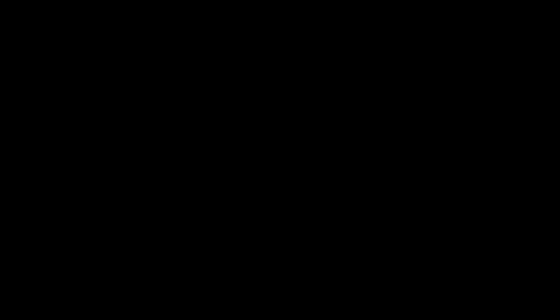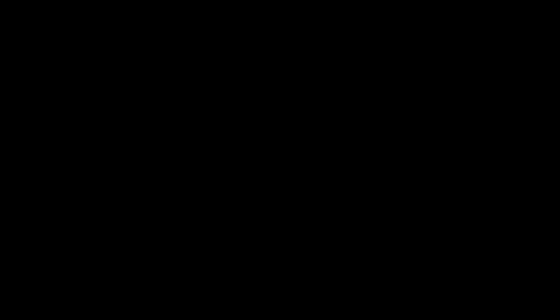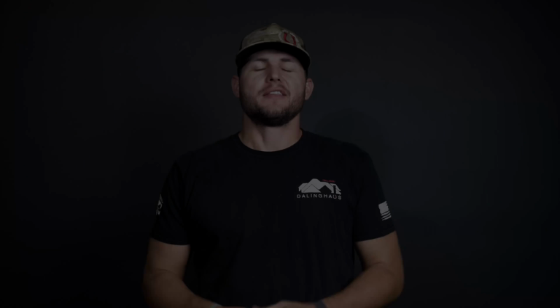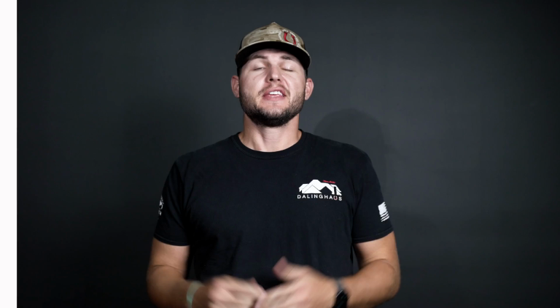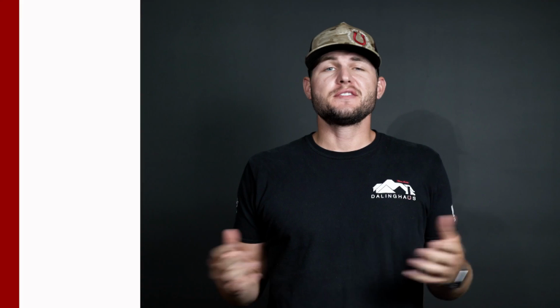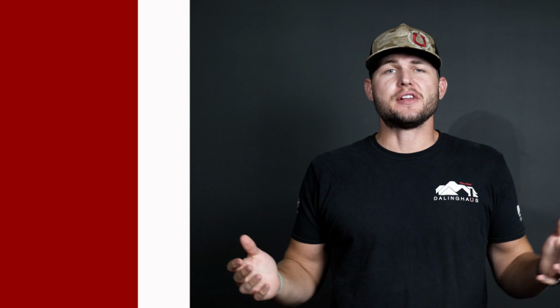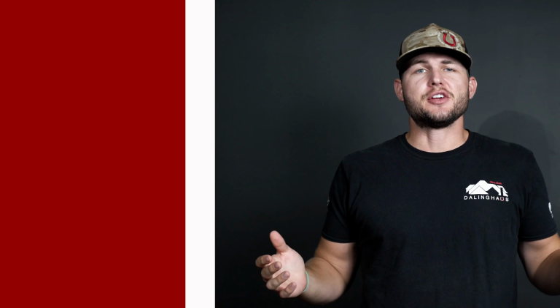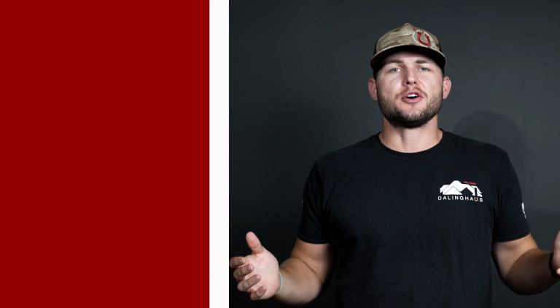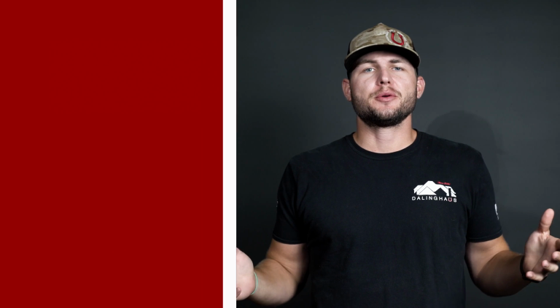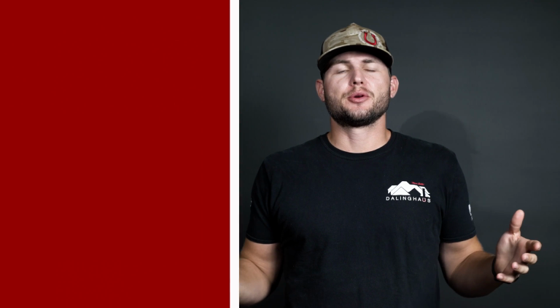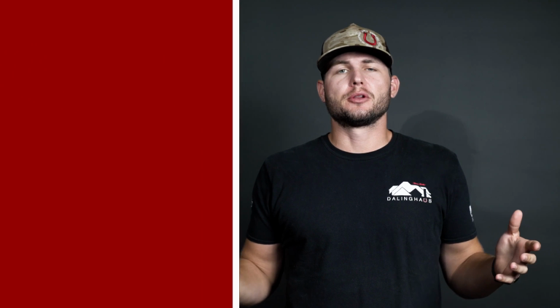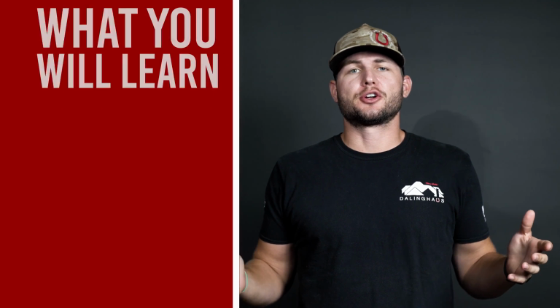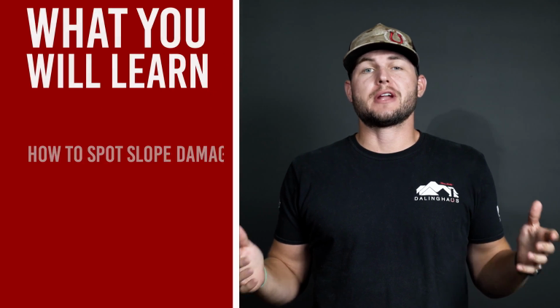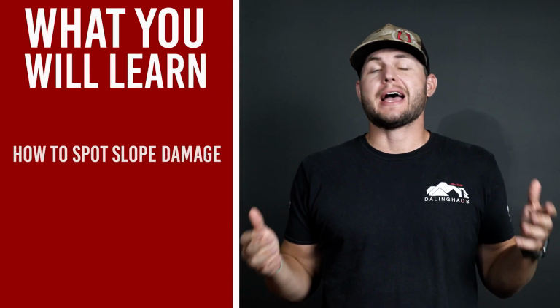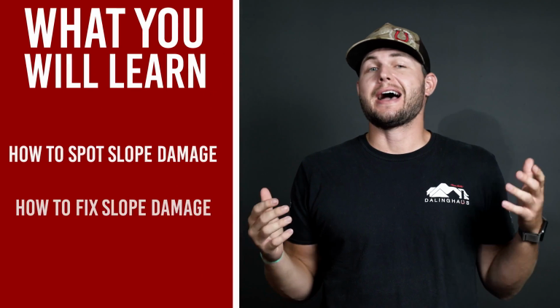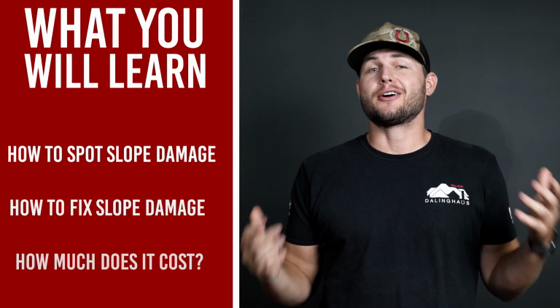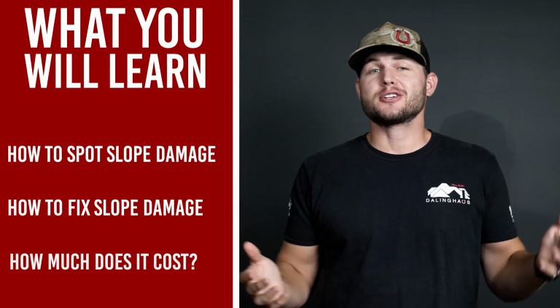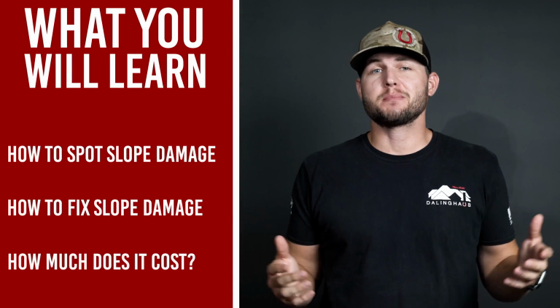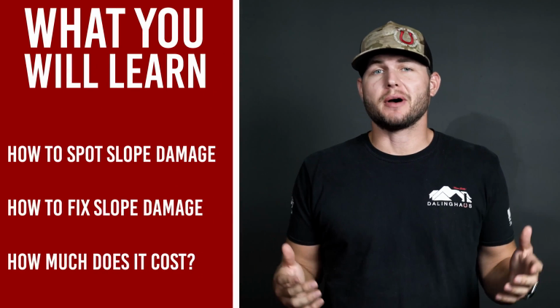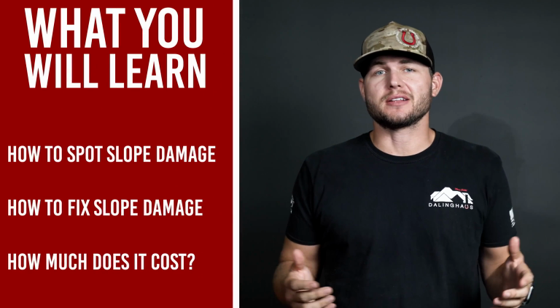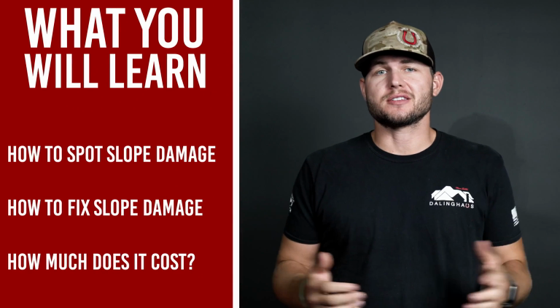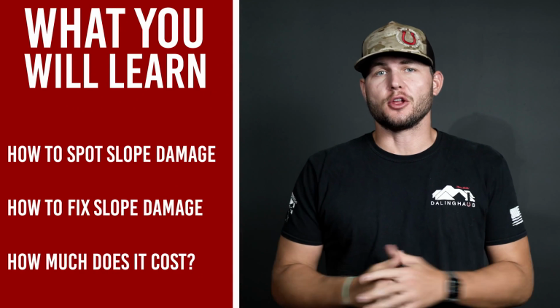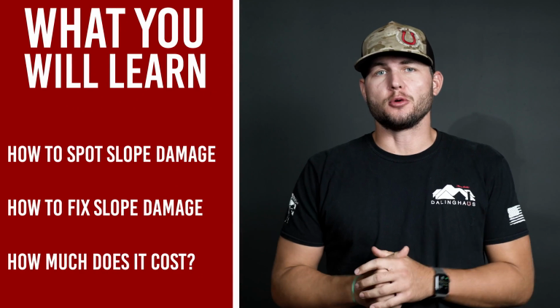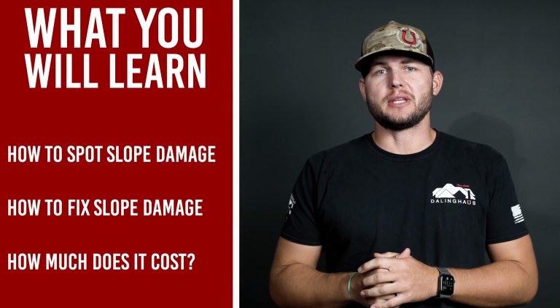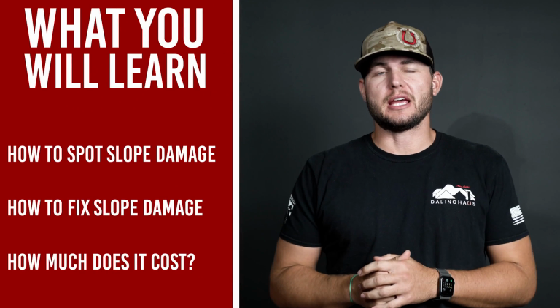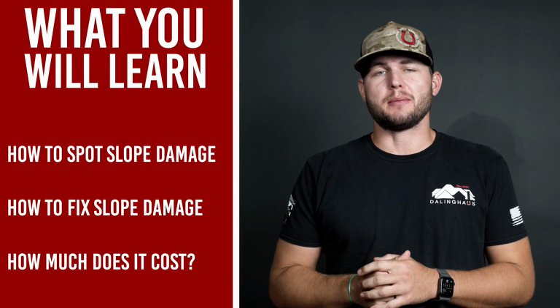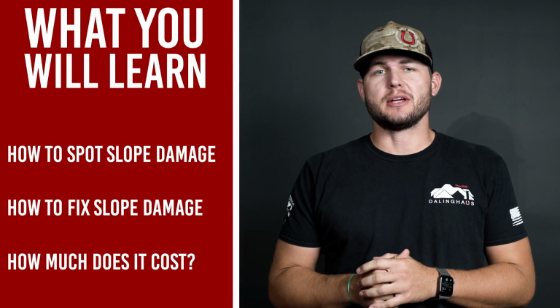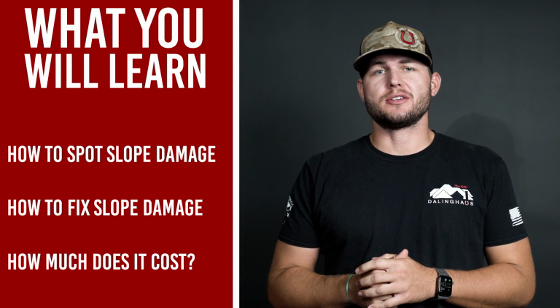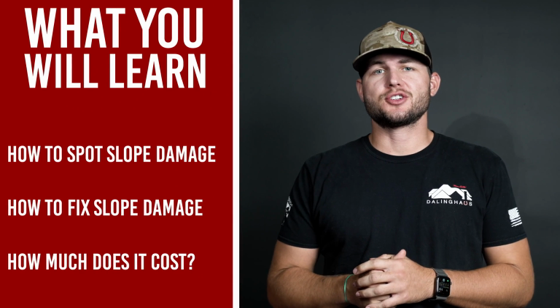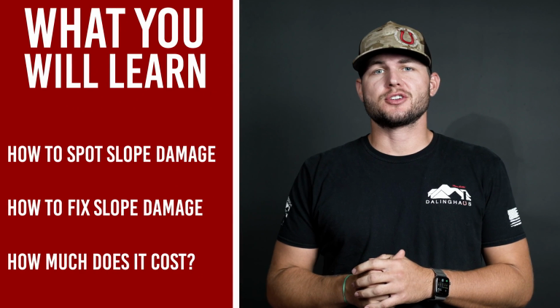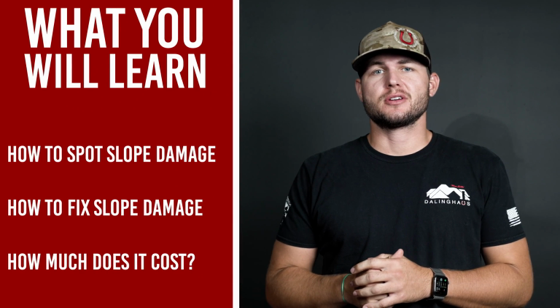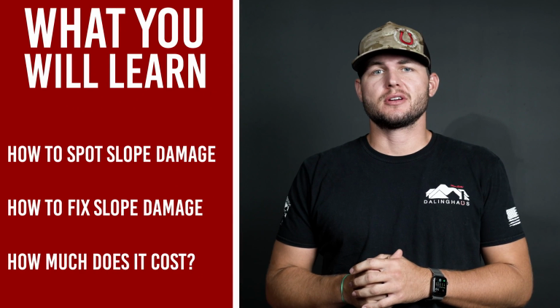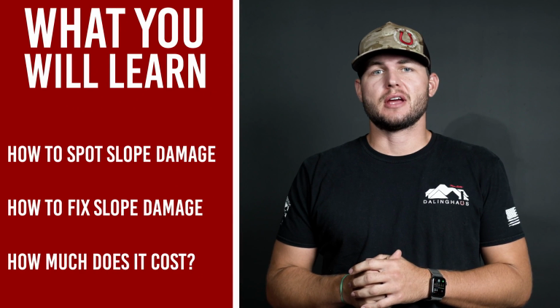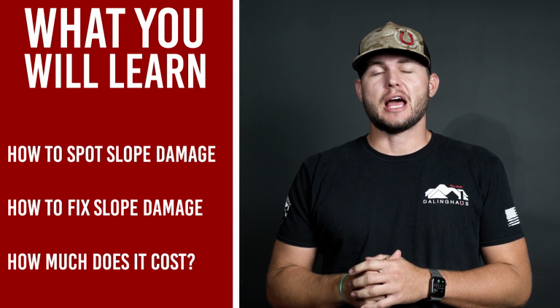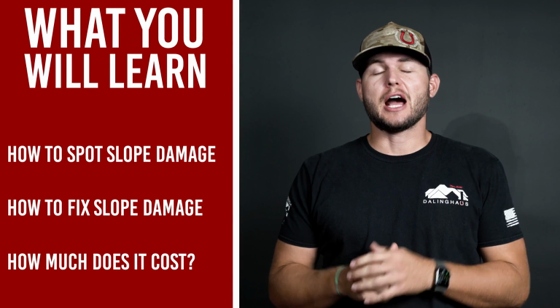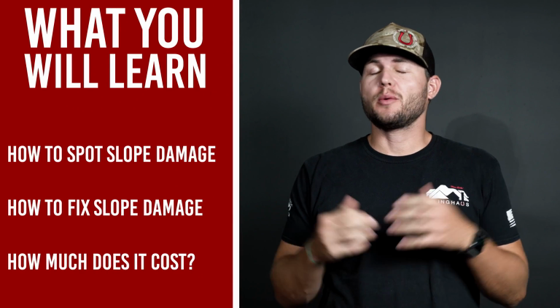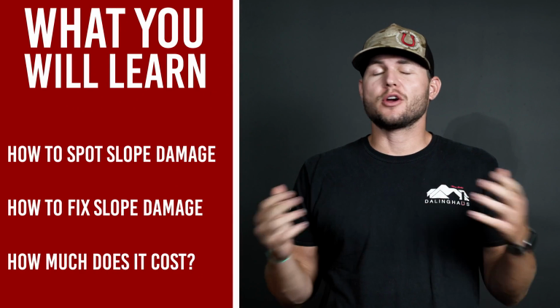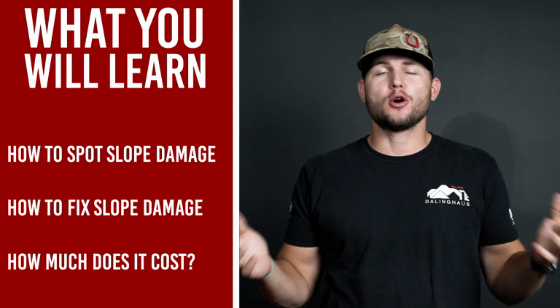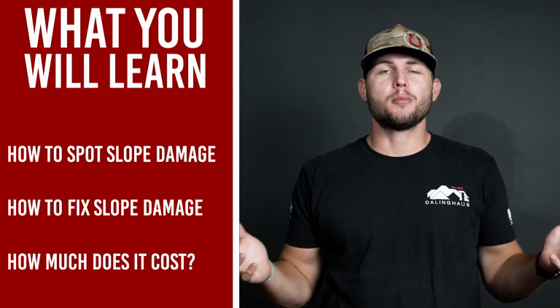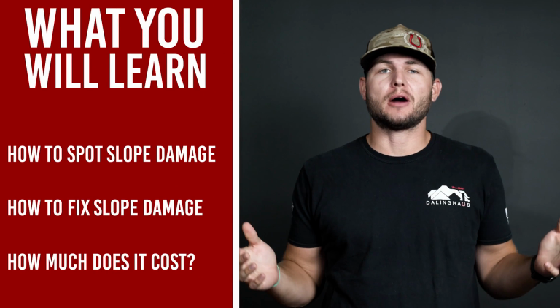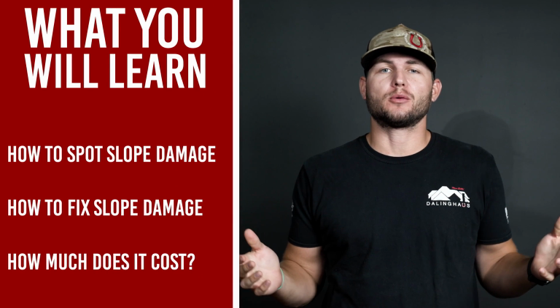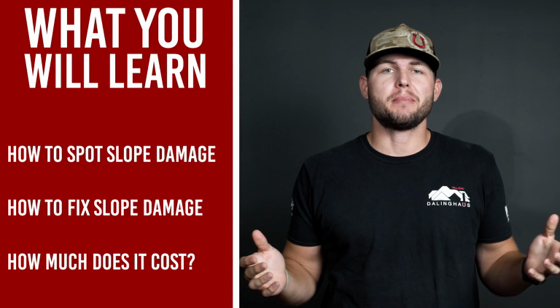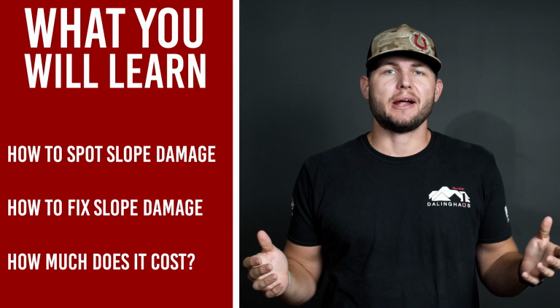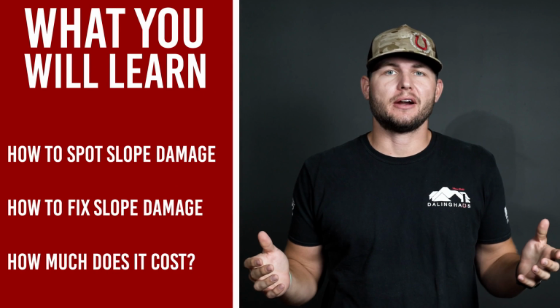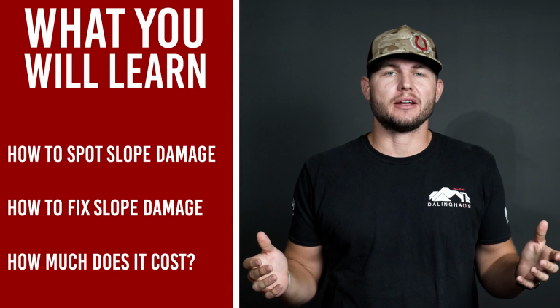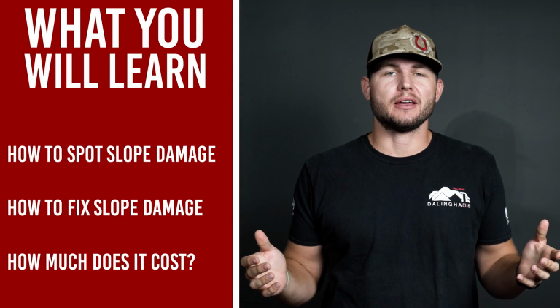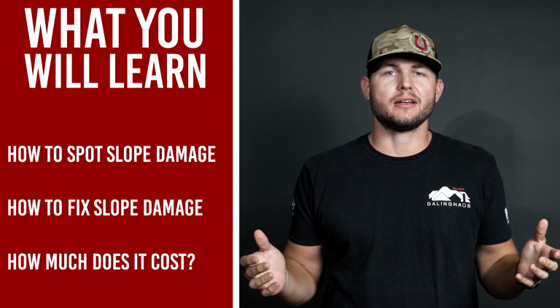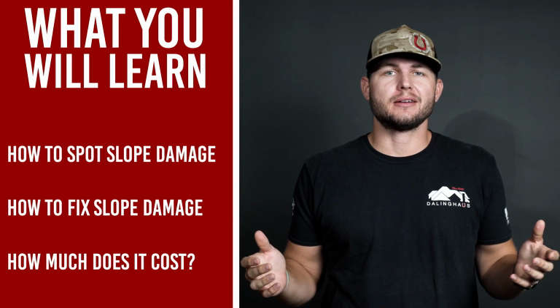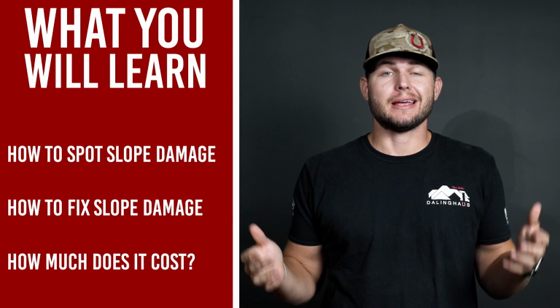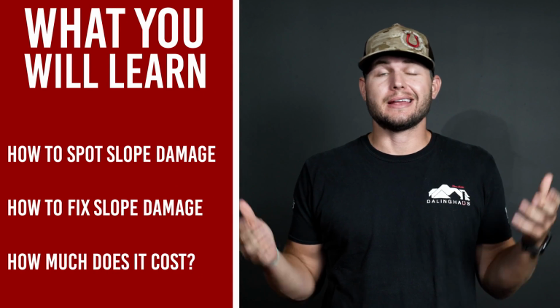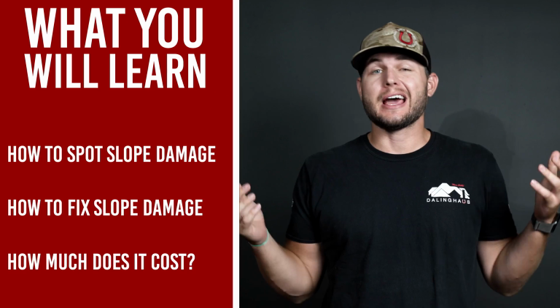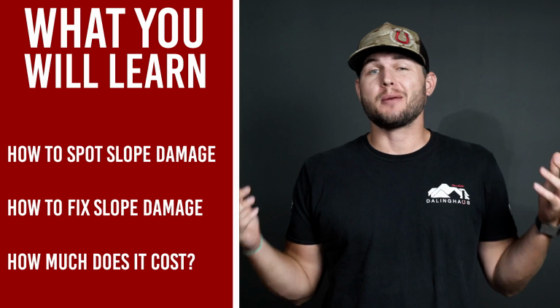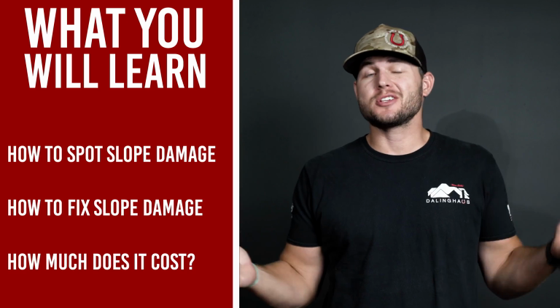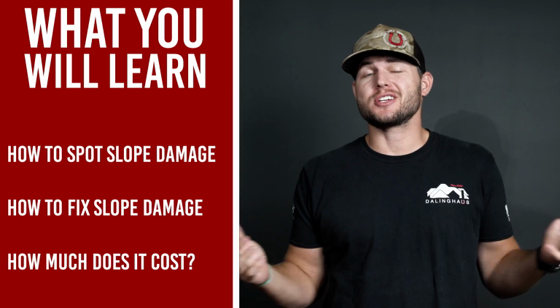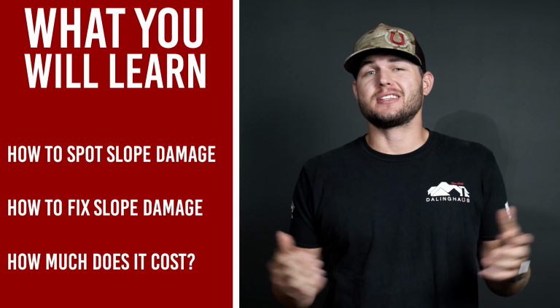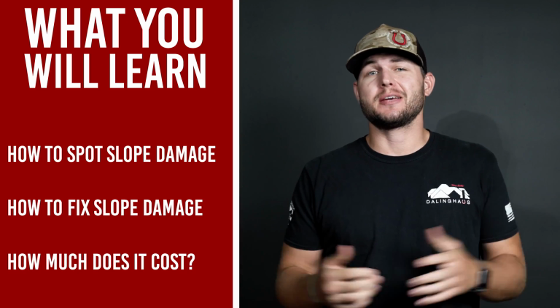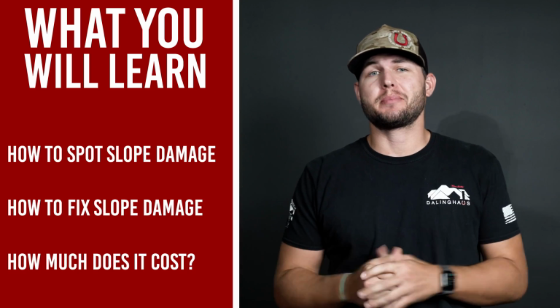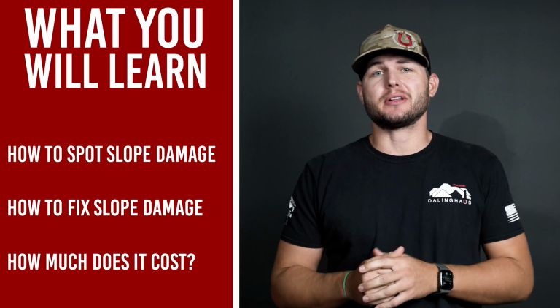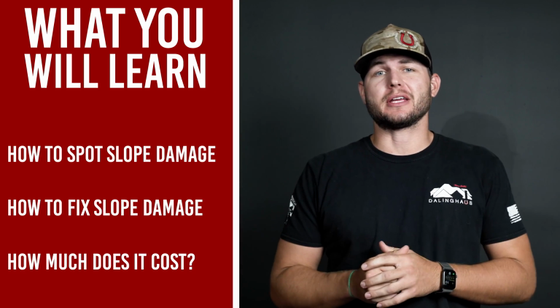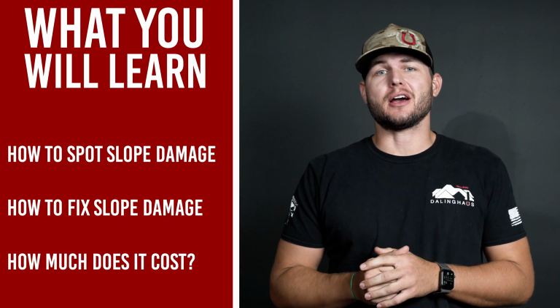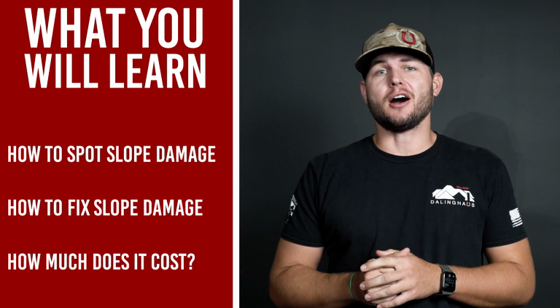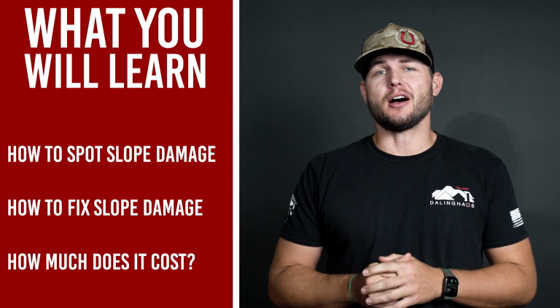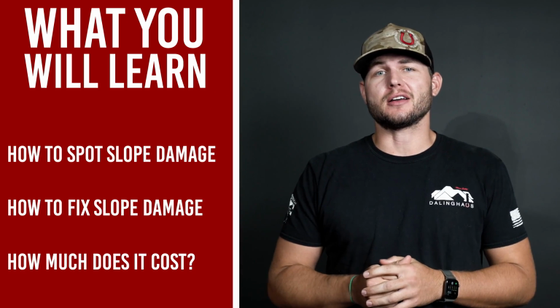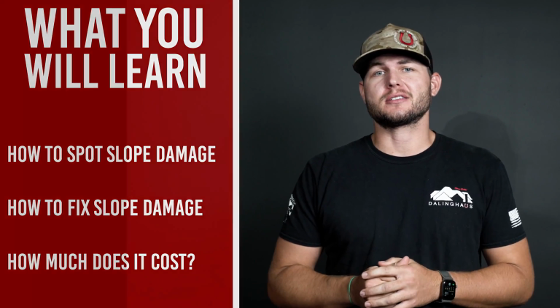In this video, you will learn how to spot slope damage, how we go about repairing it, and how much it typically costs.